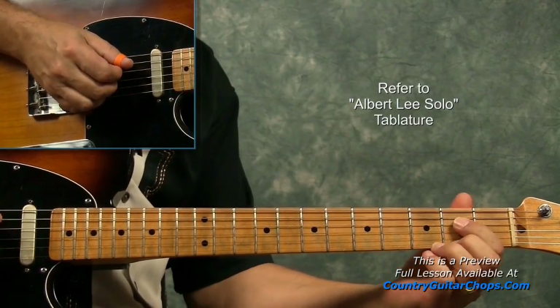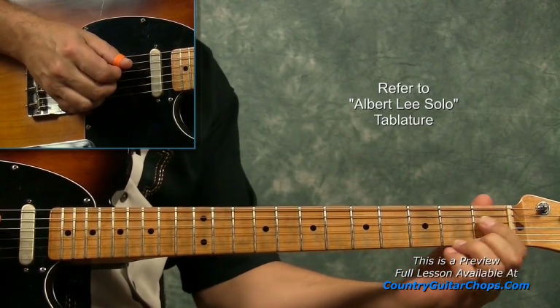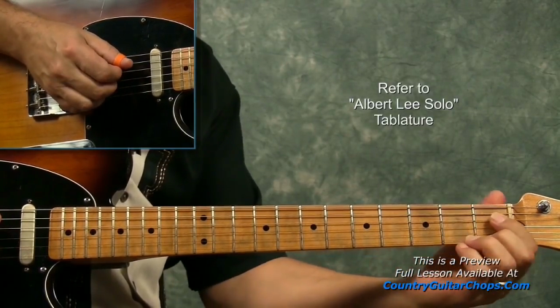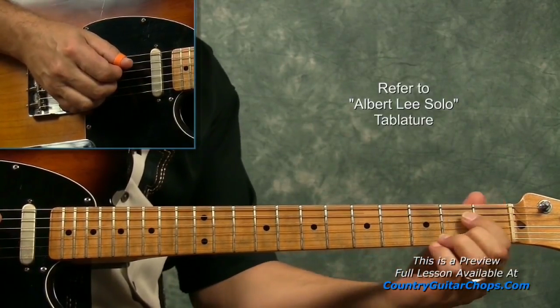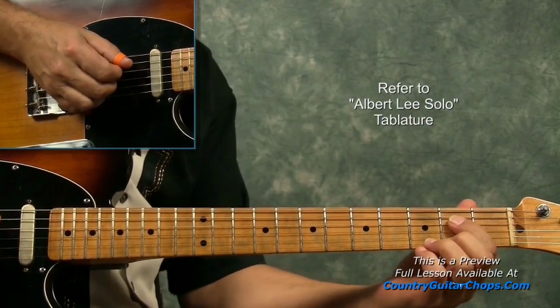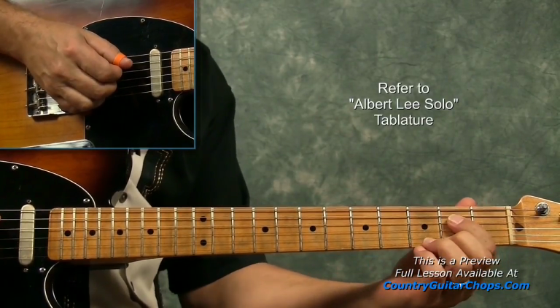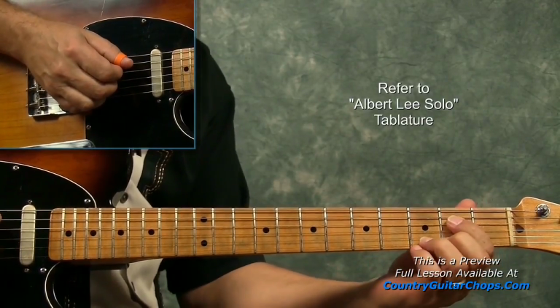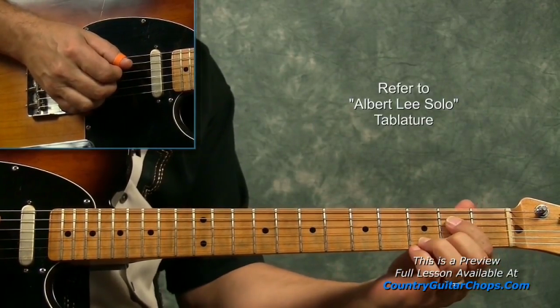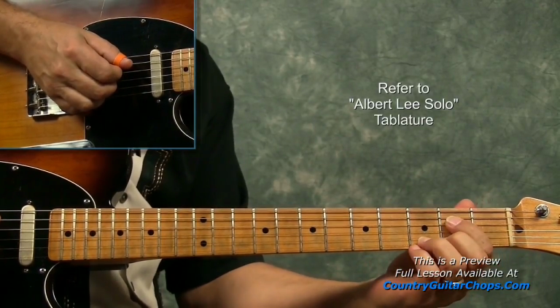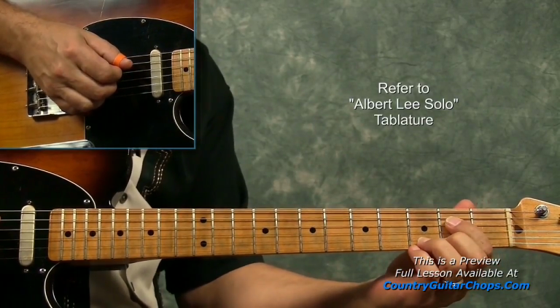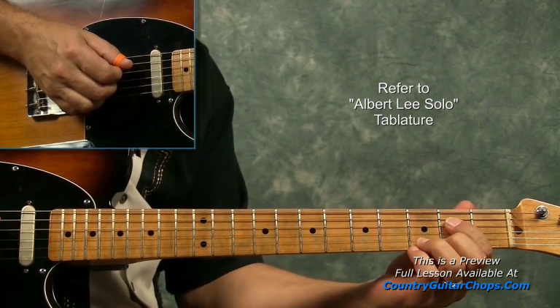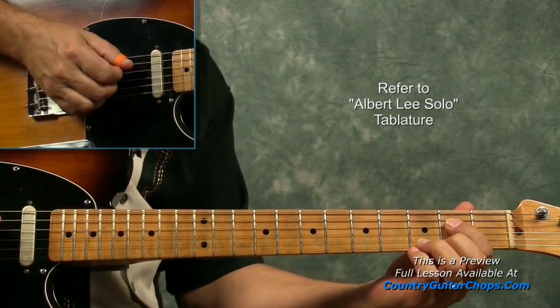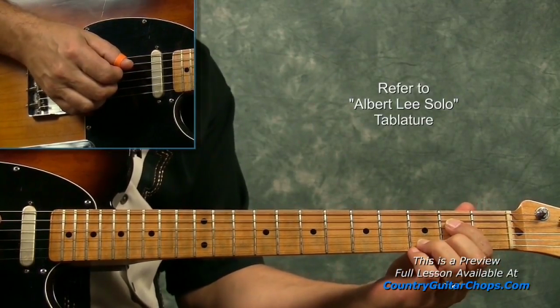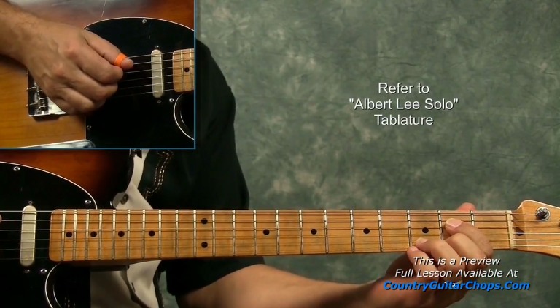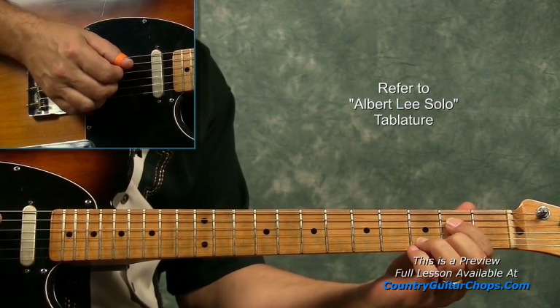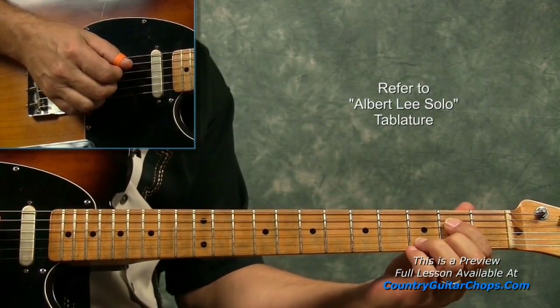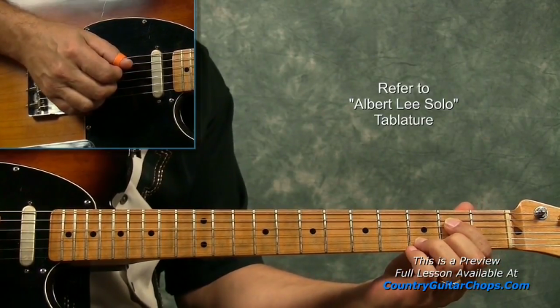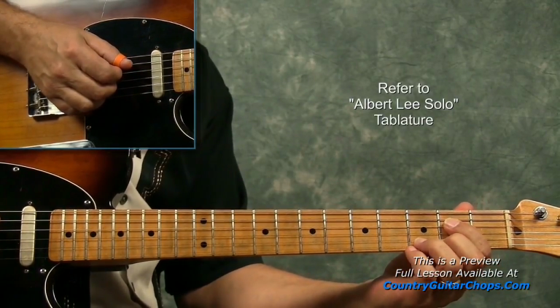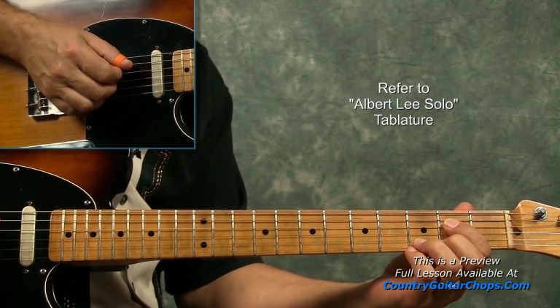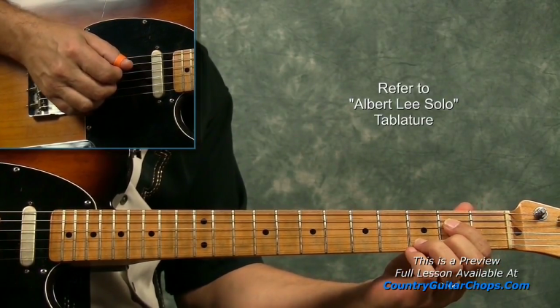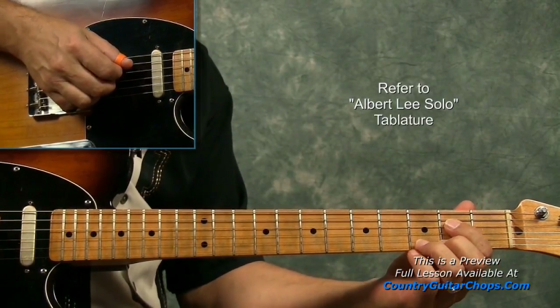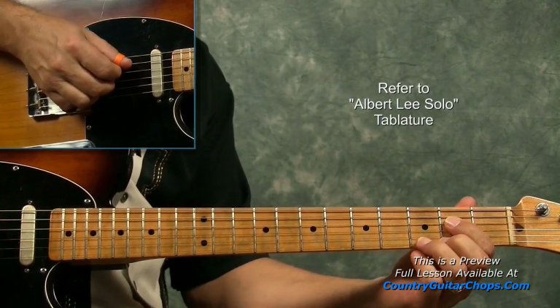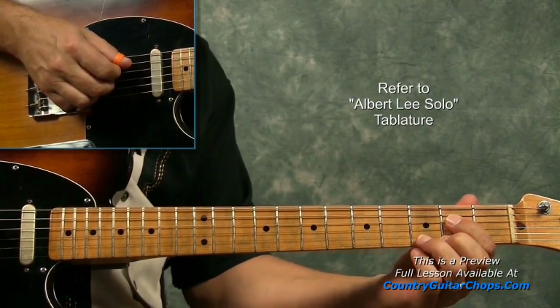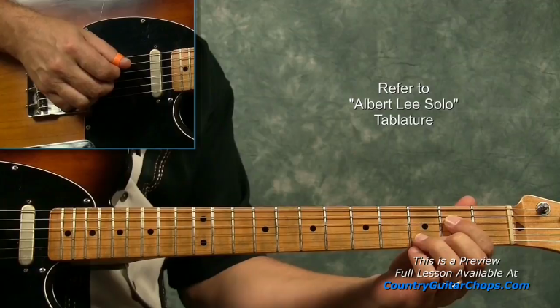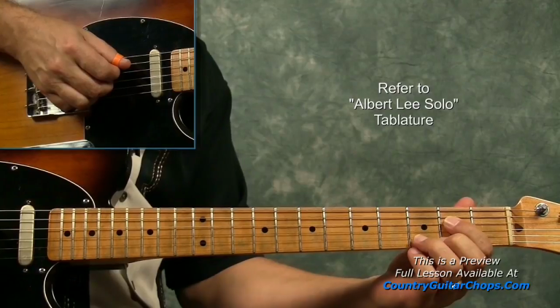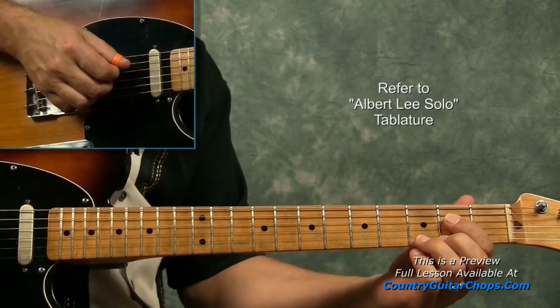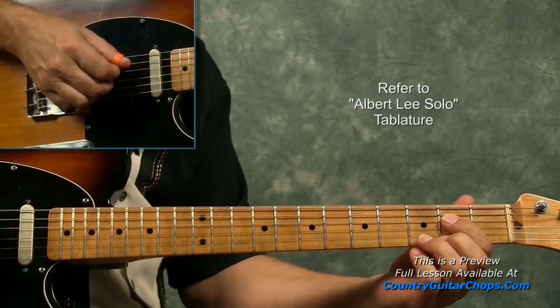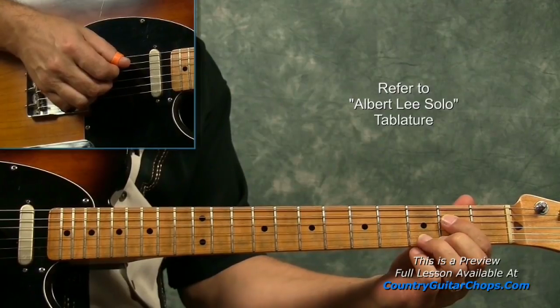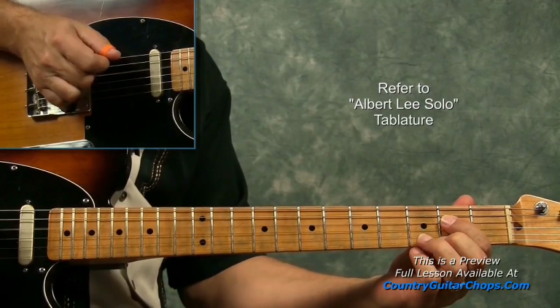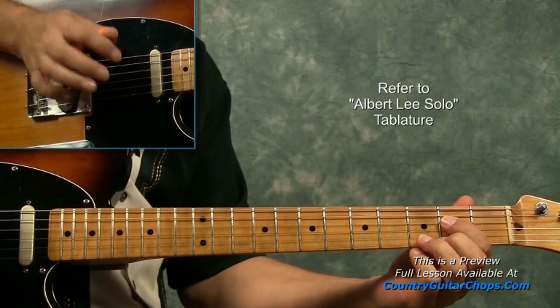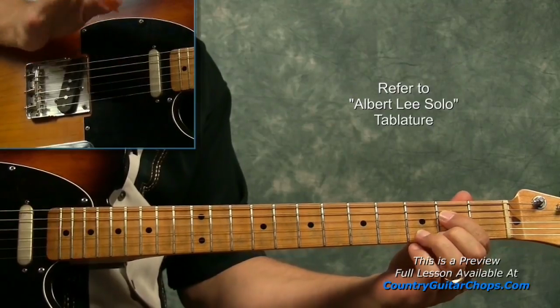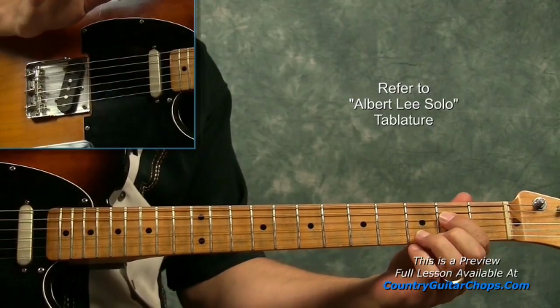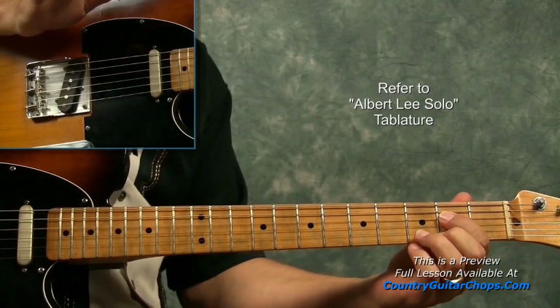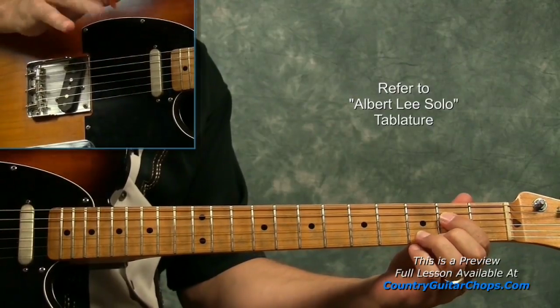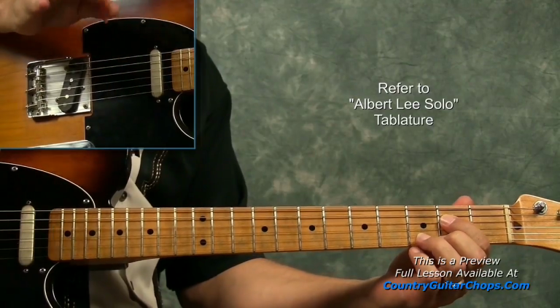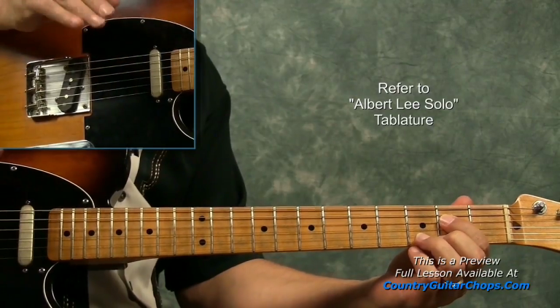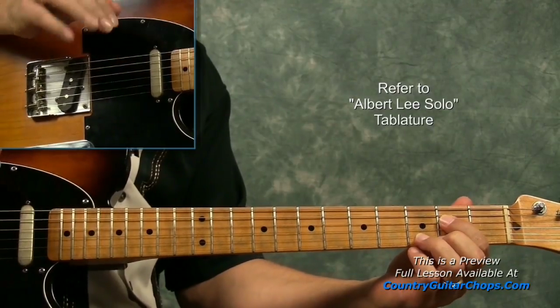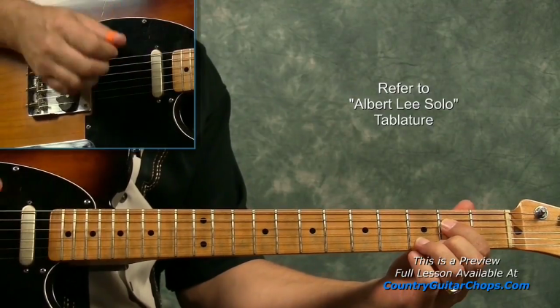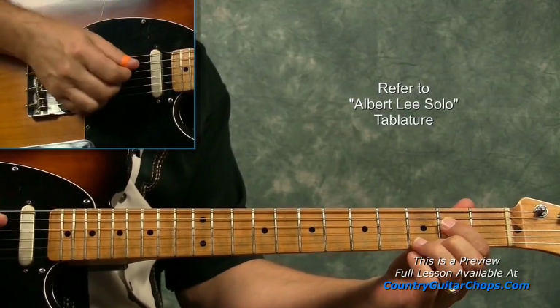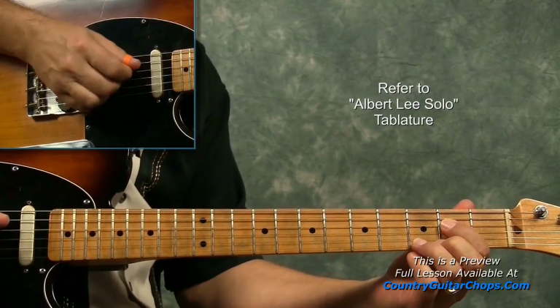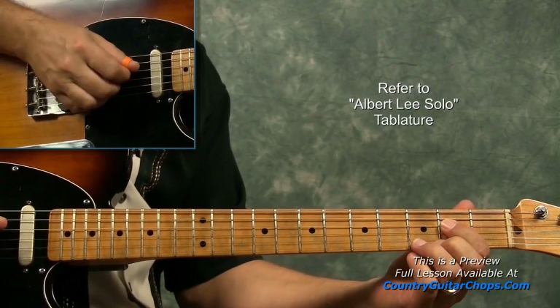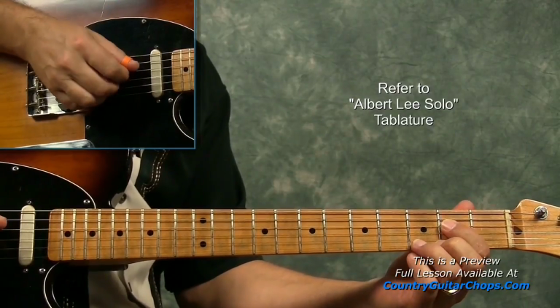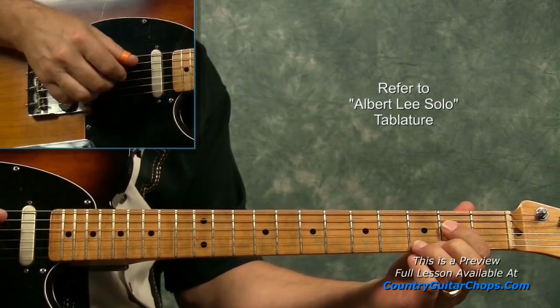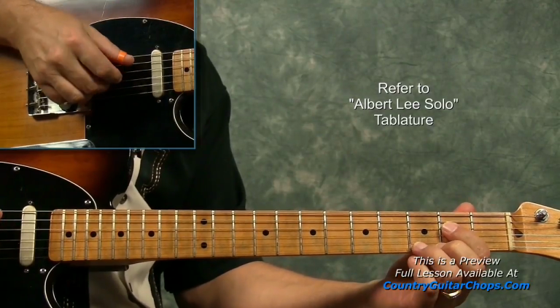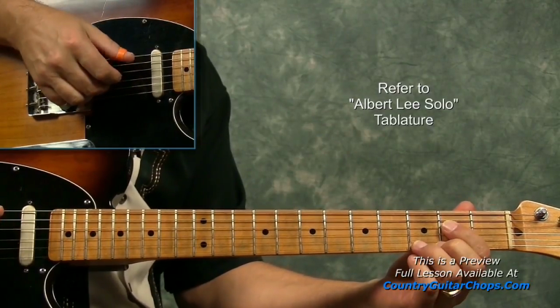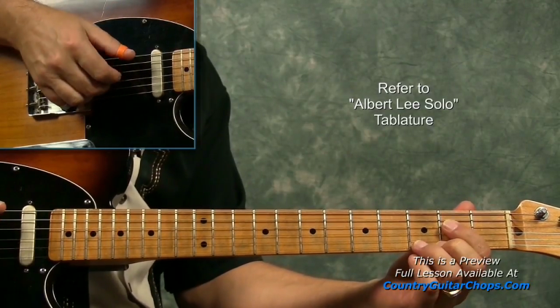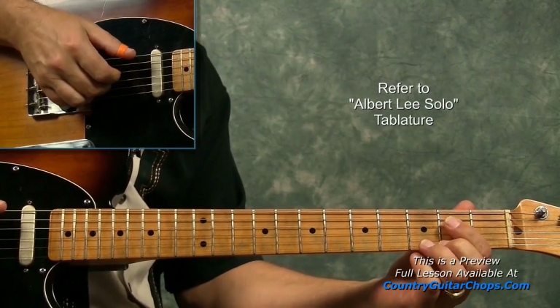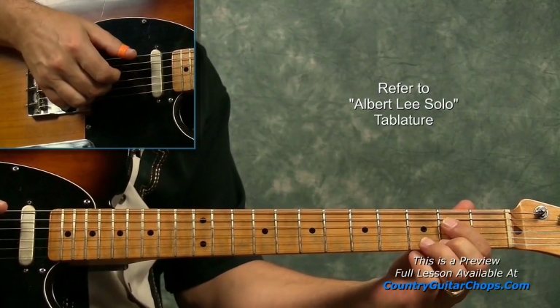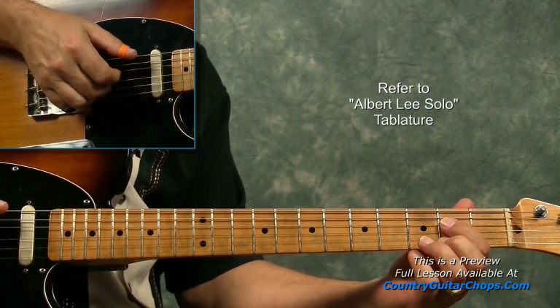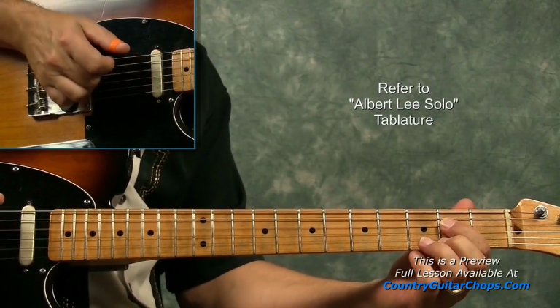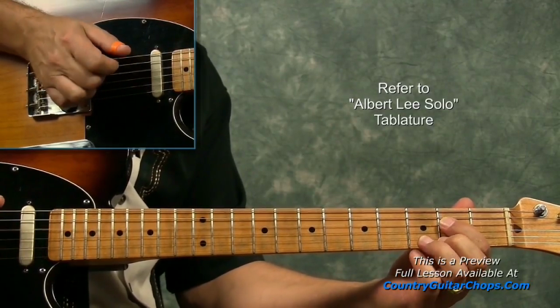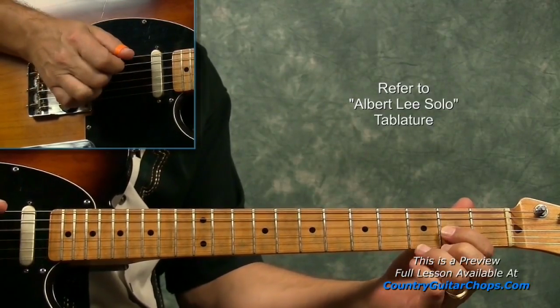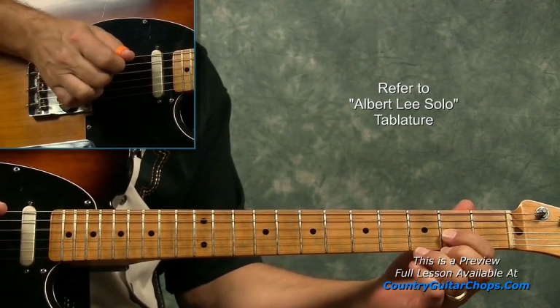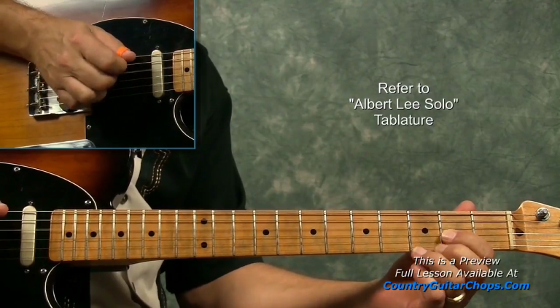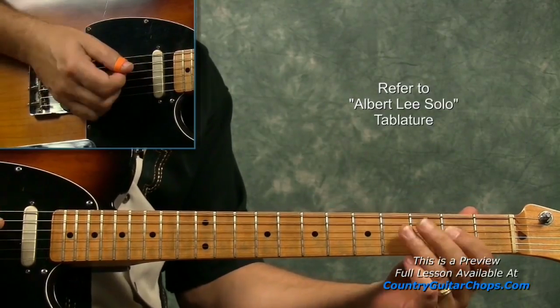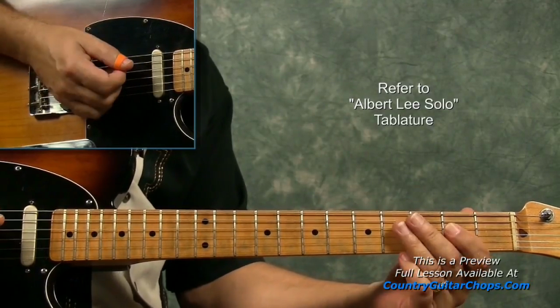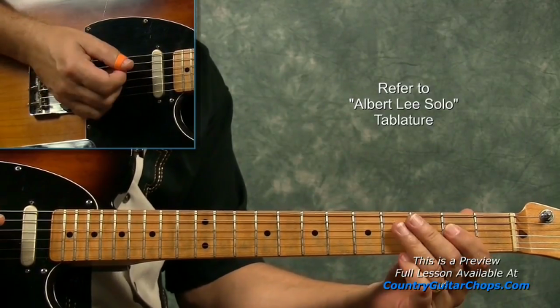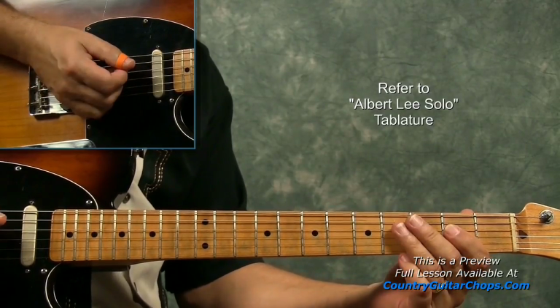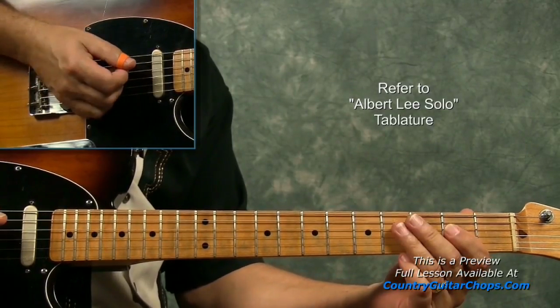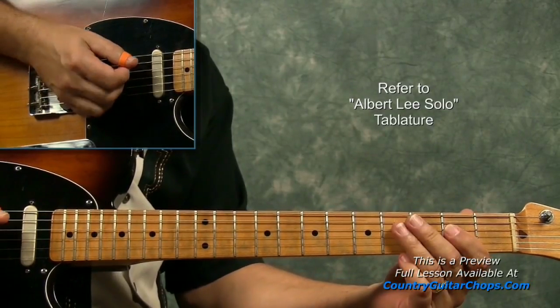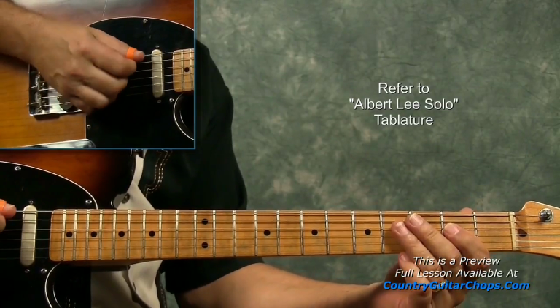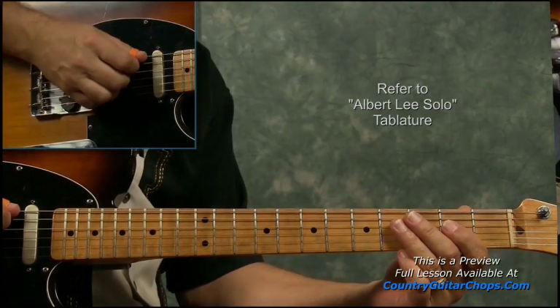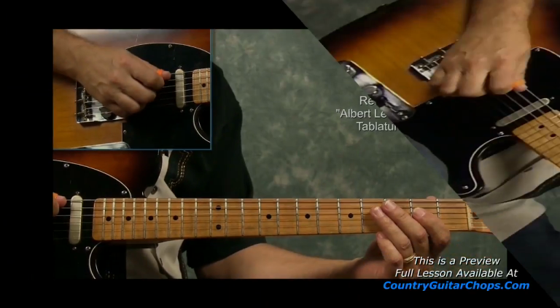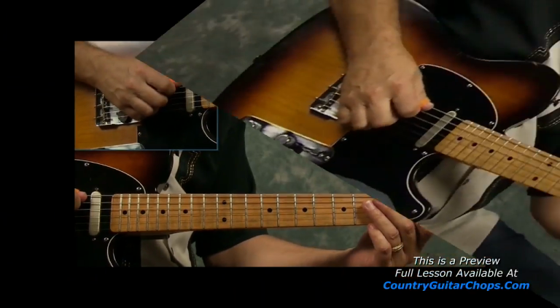I'm on the 4th string, 2nd fret, or E note. I pick it — for me it's a finger. I pop it with a finger to pull it.